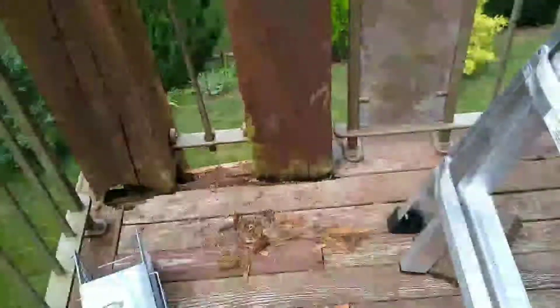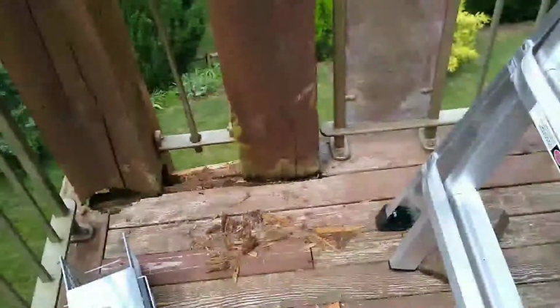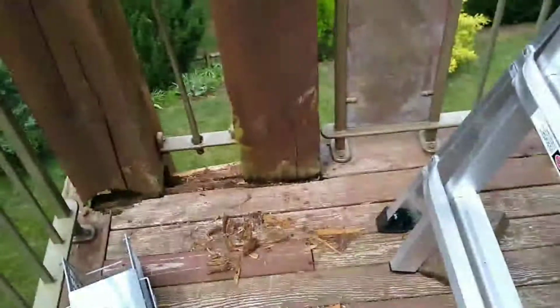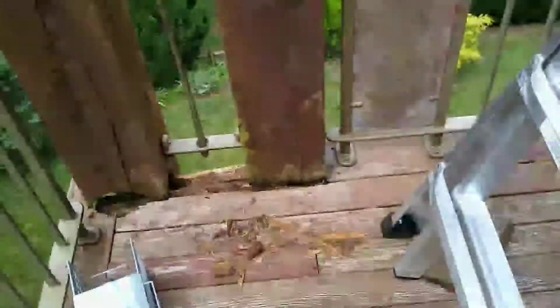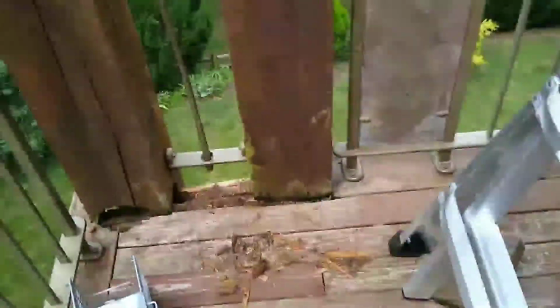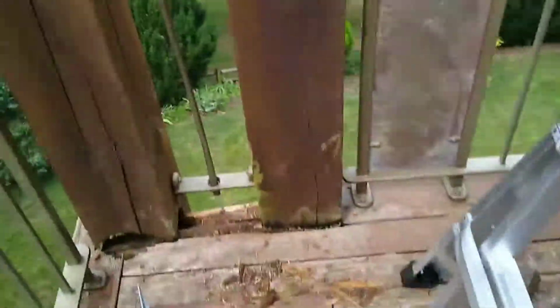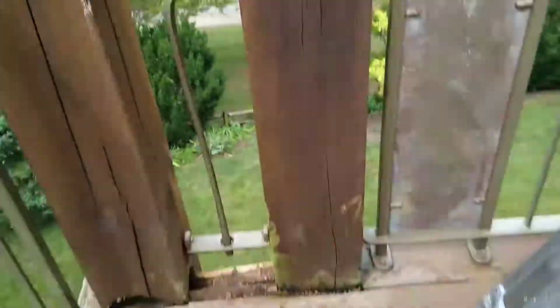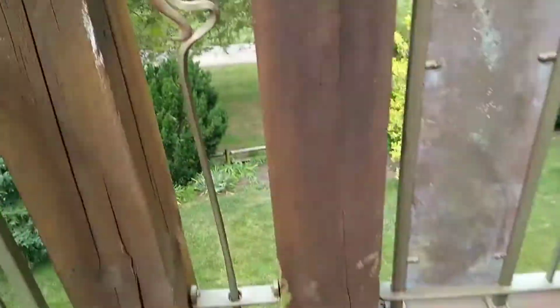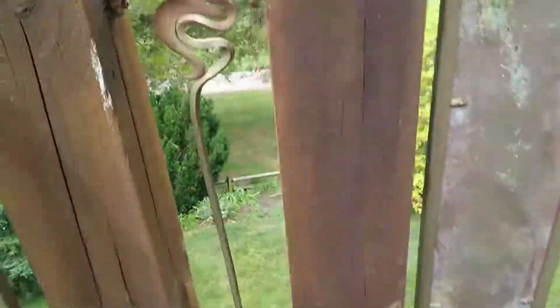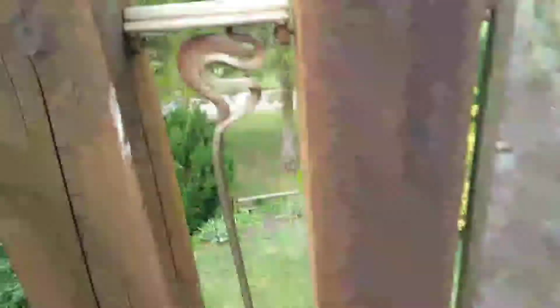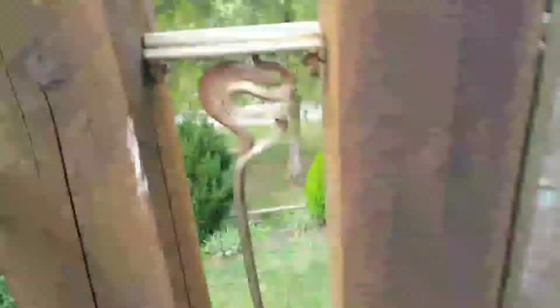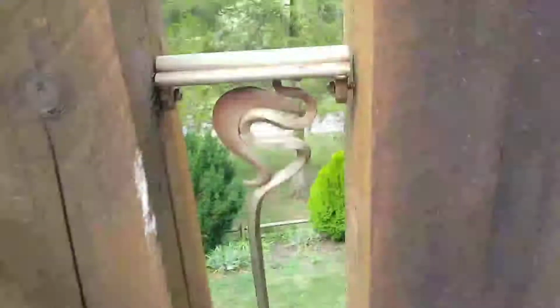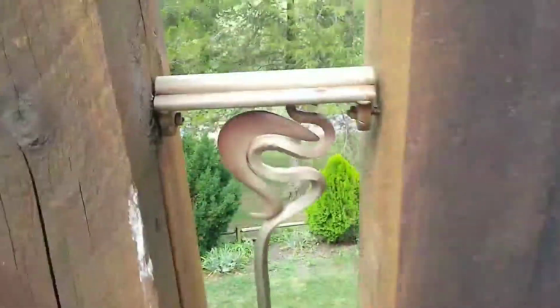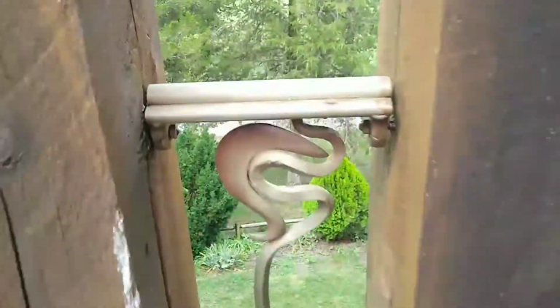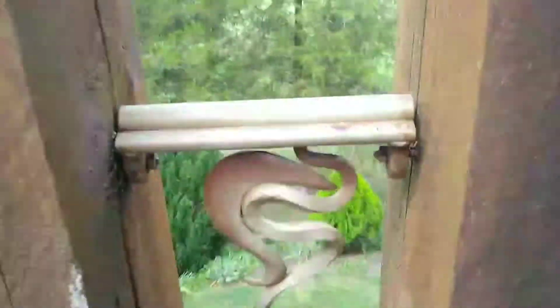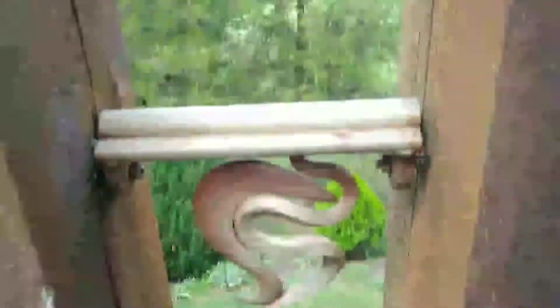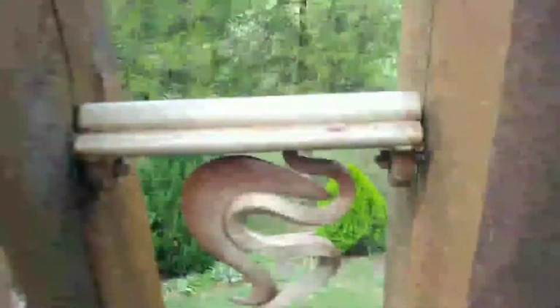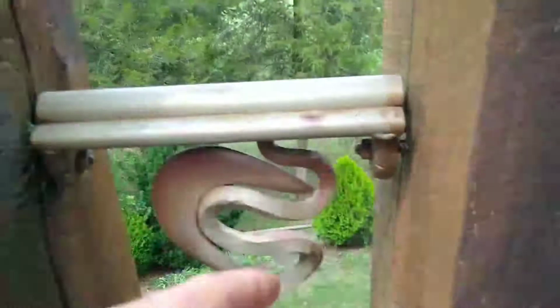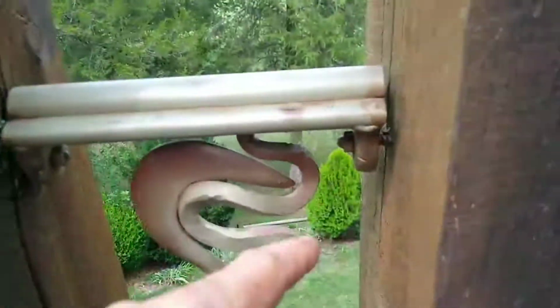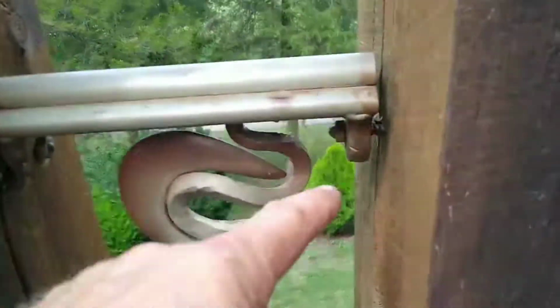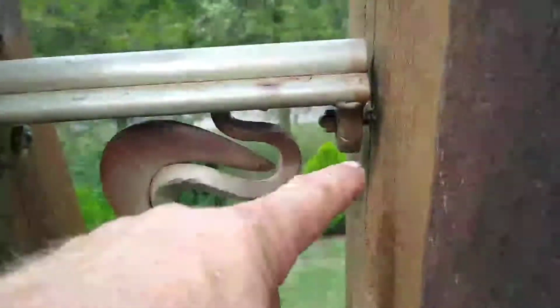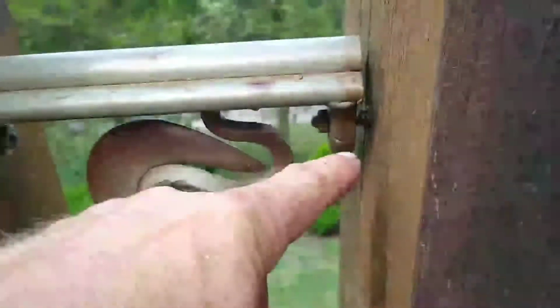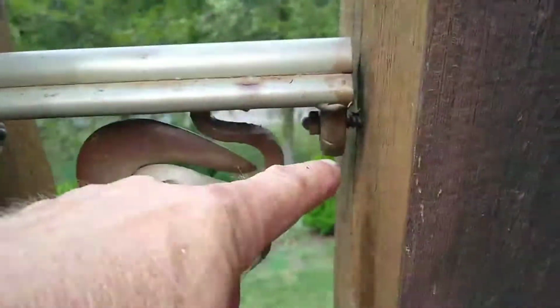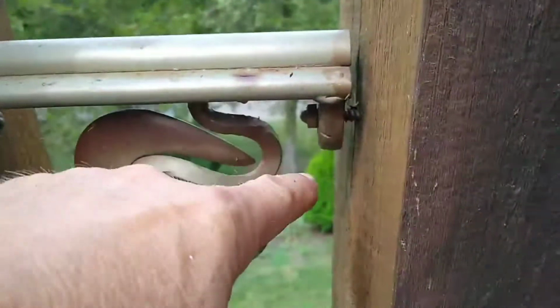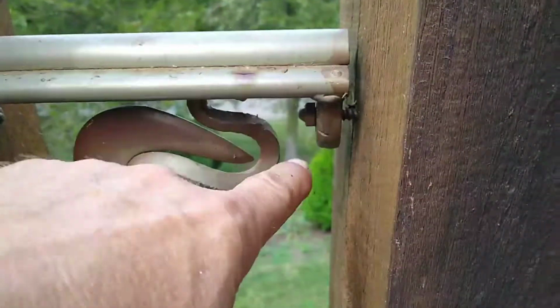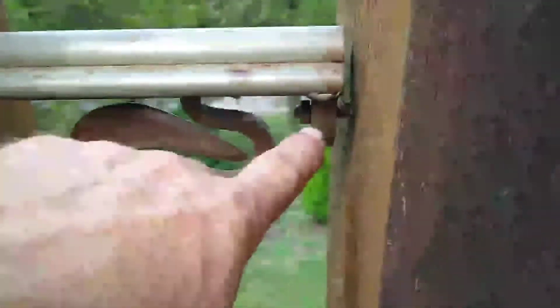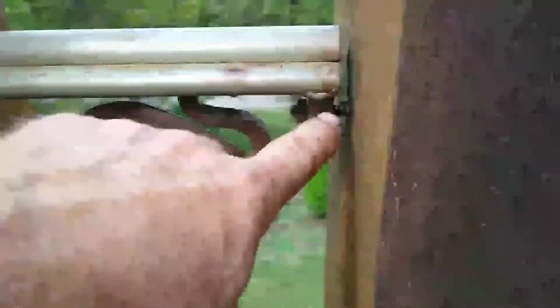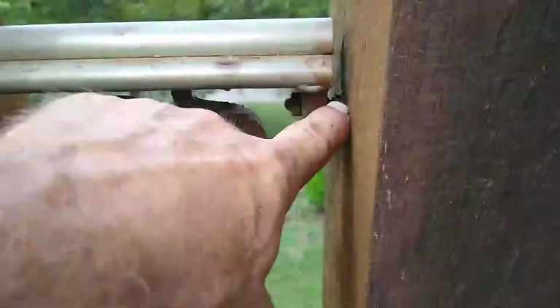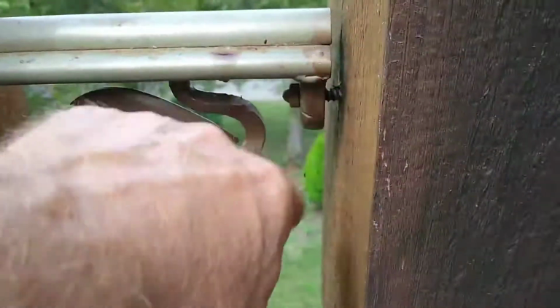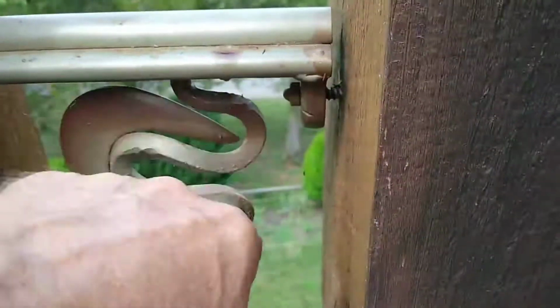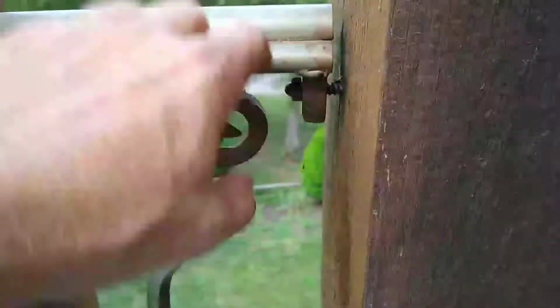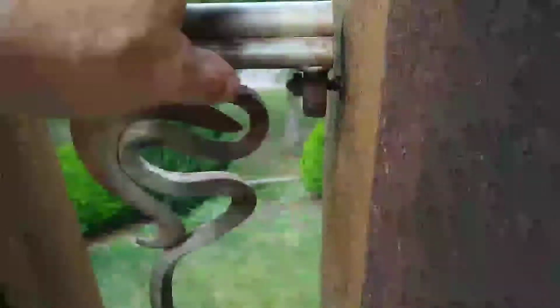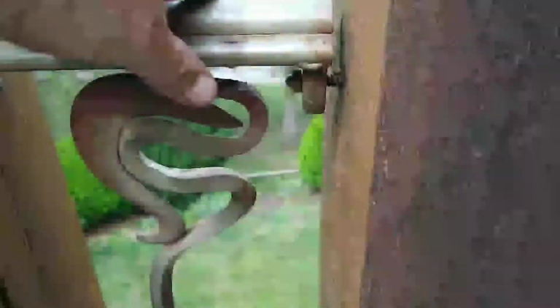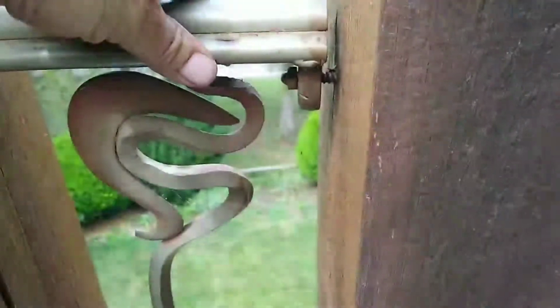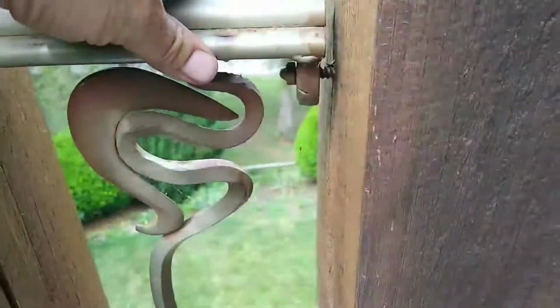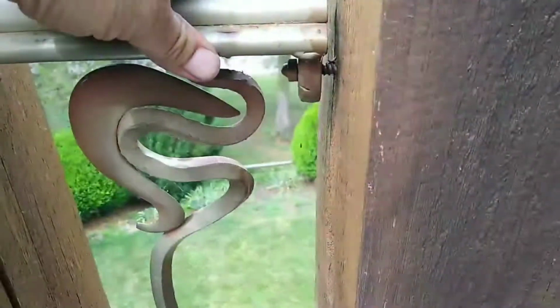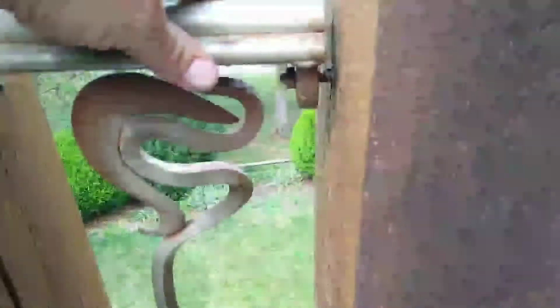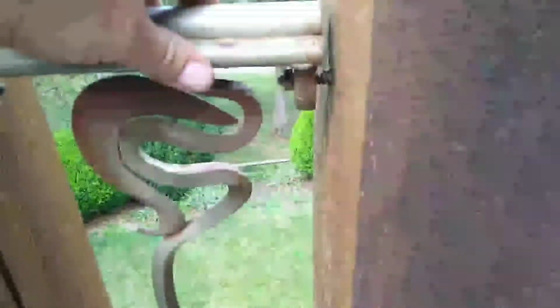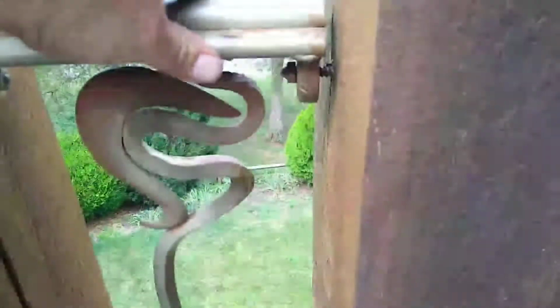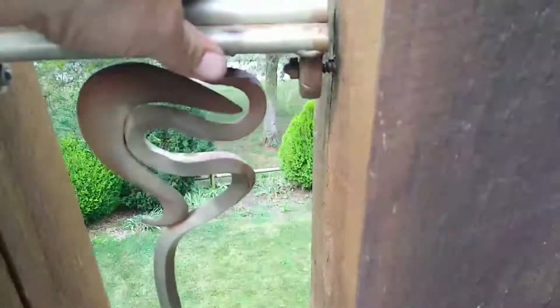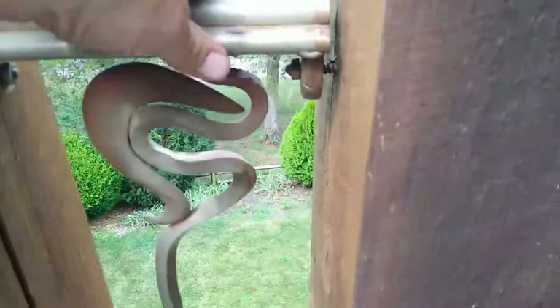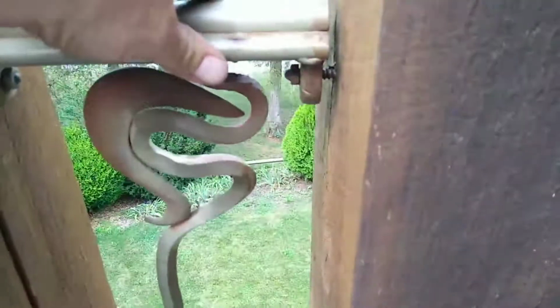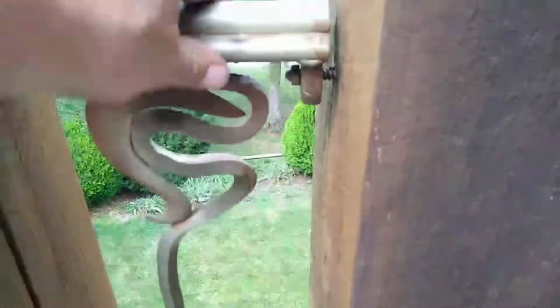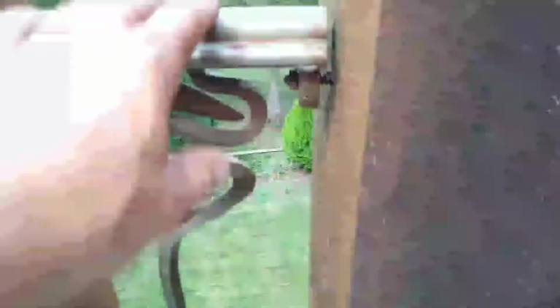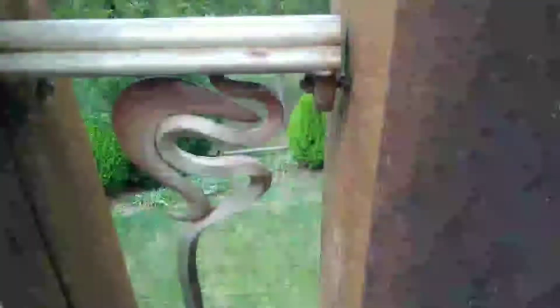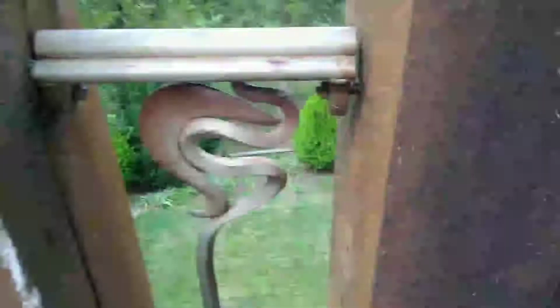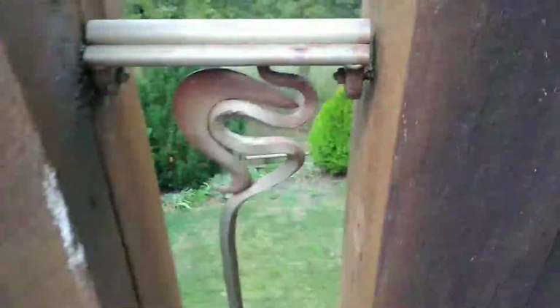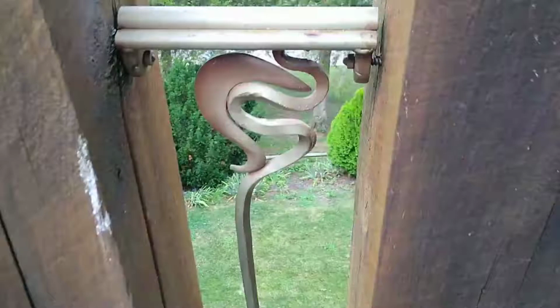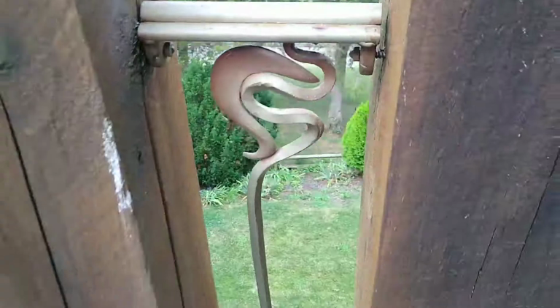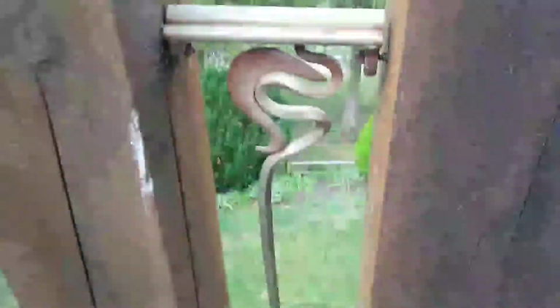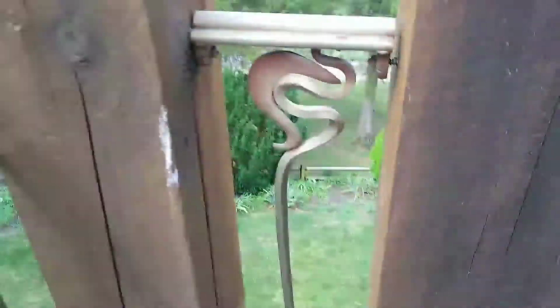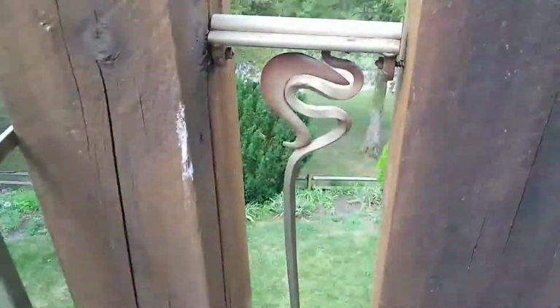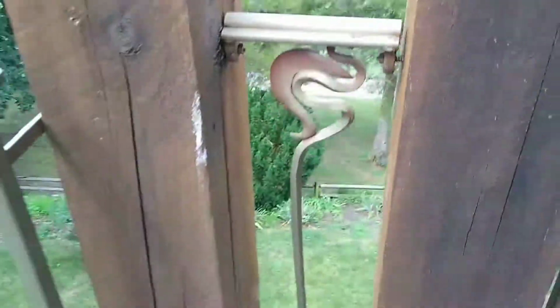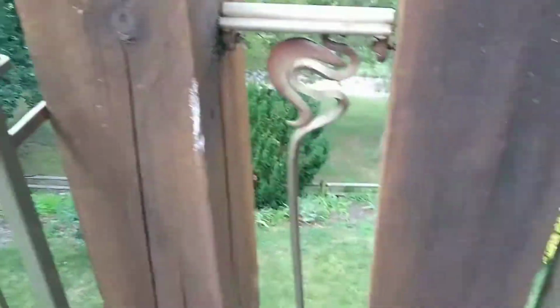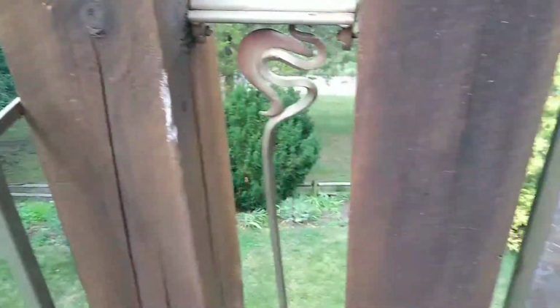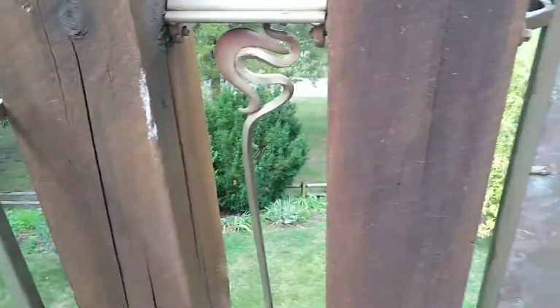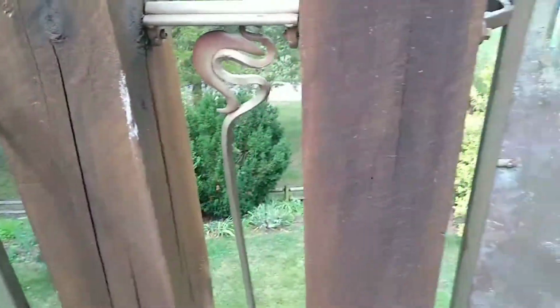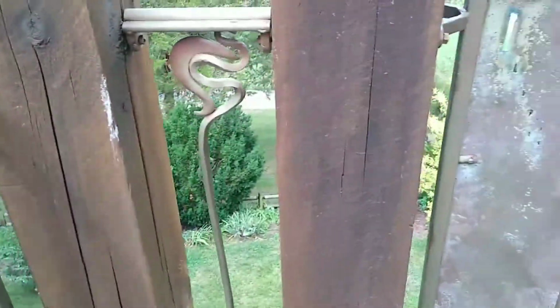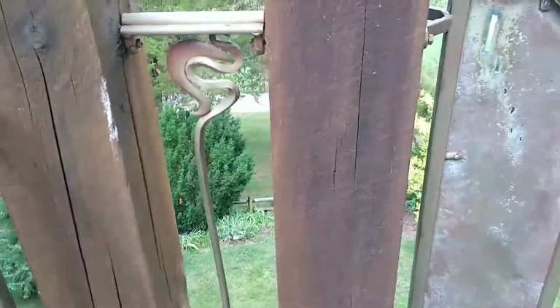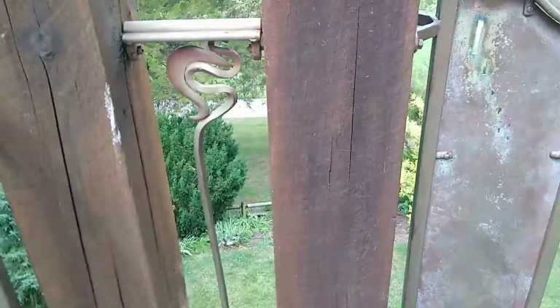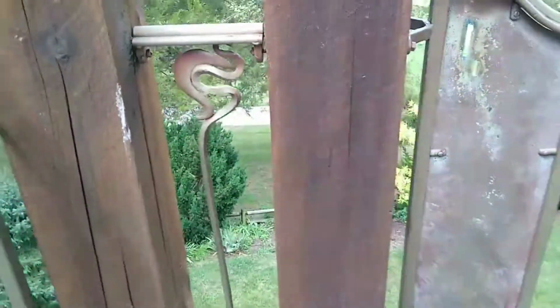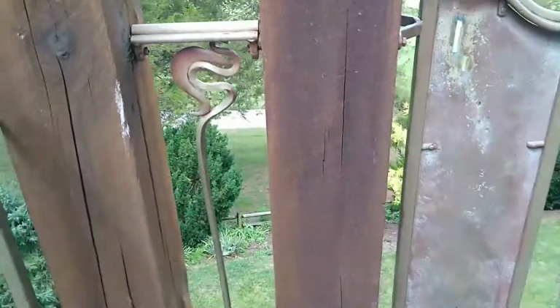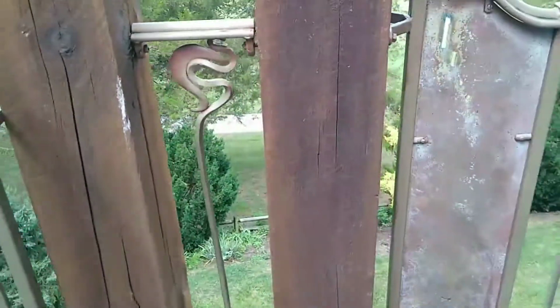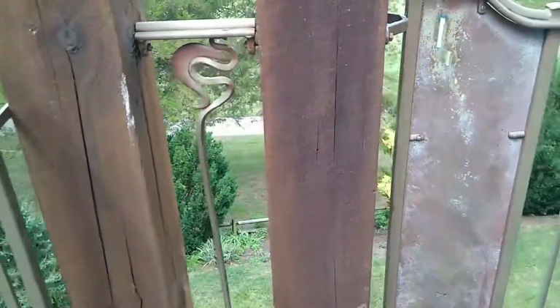Yuck — this looks like separation to me. It's pulled that much — probably moved that much over its life.